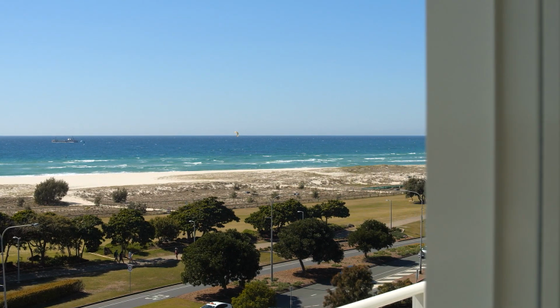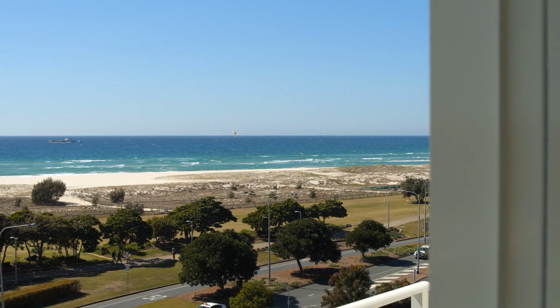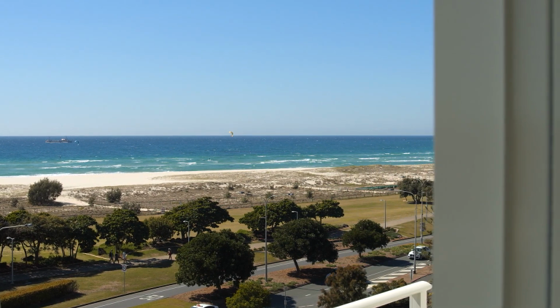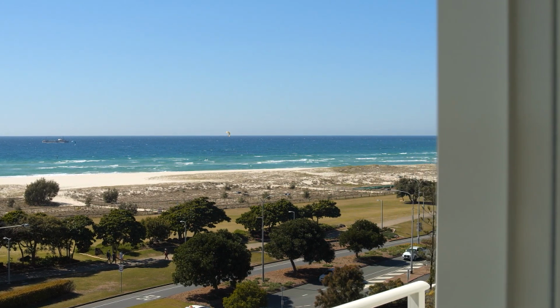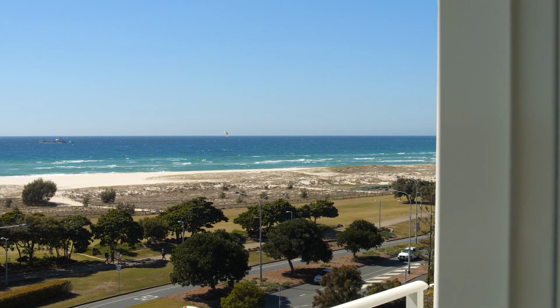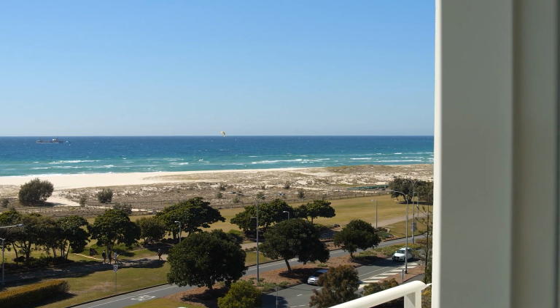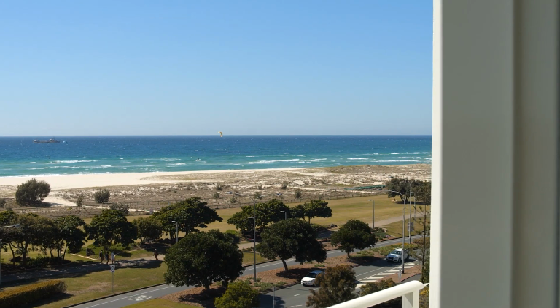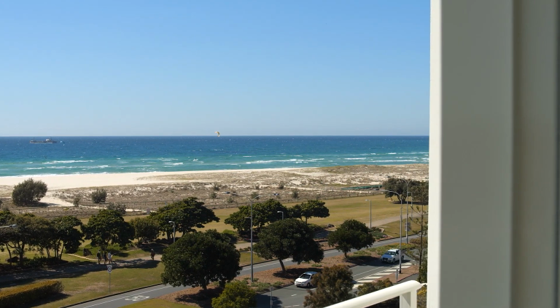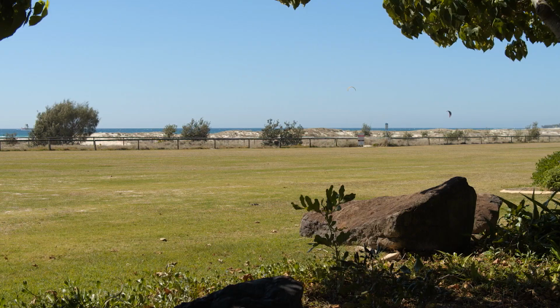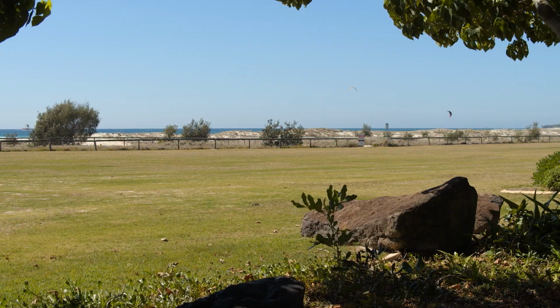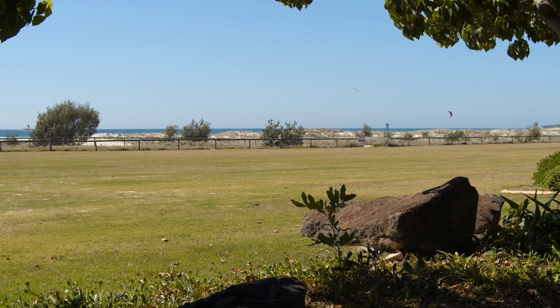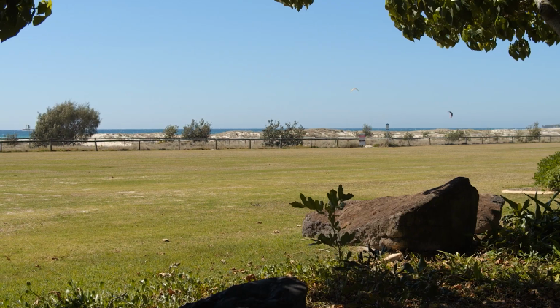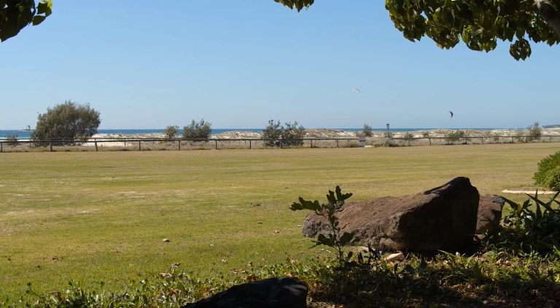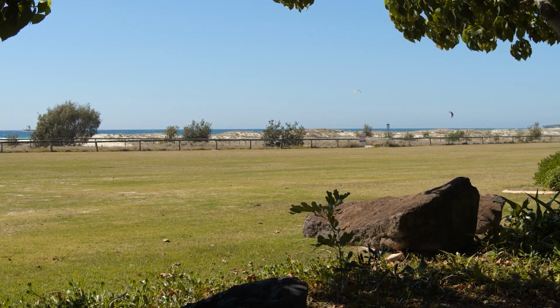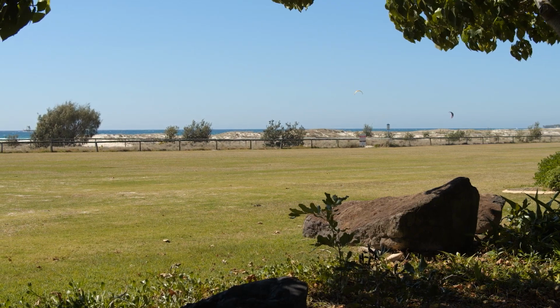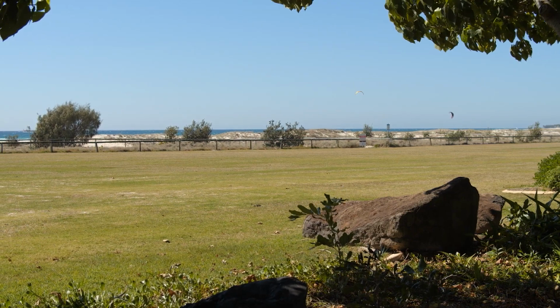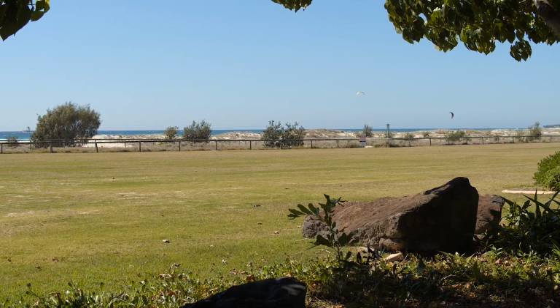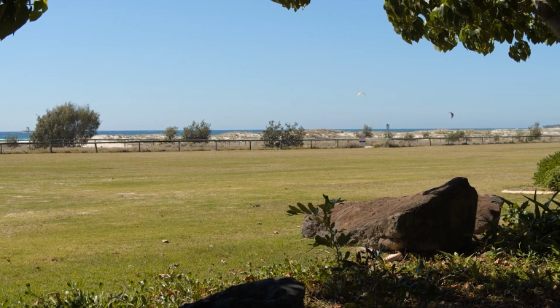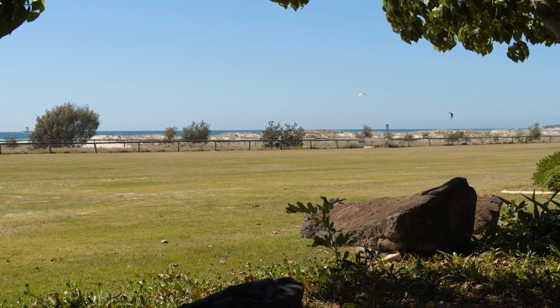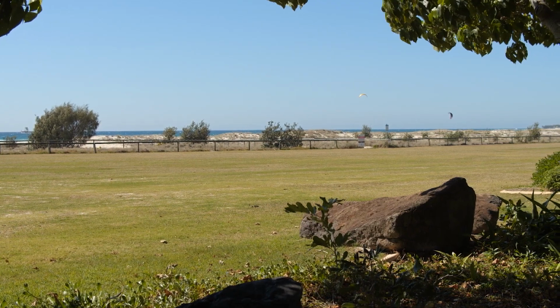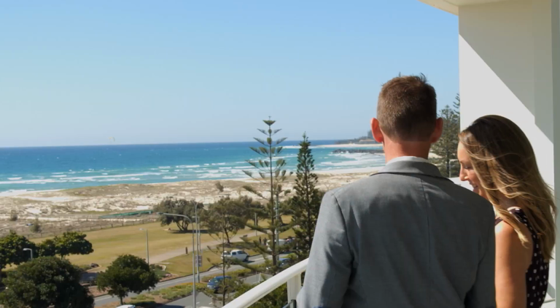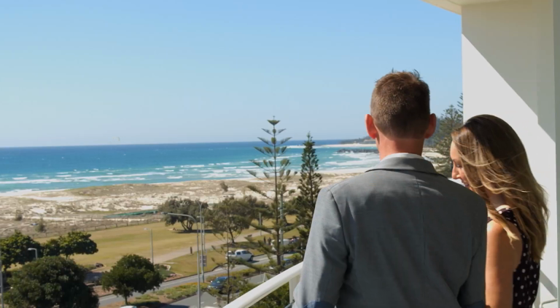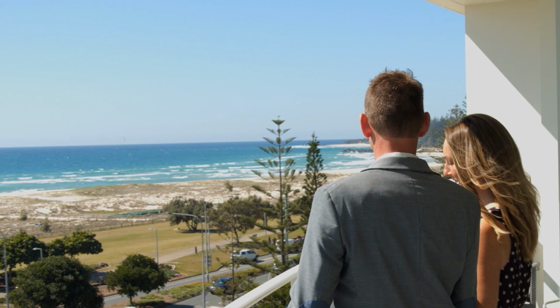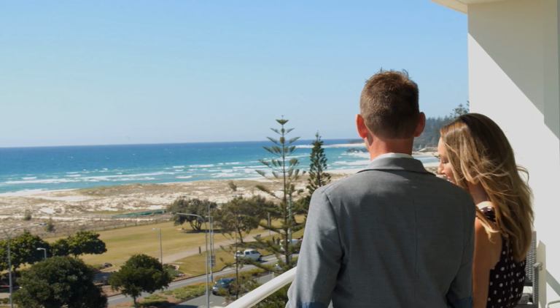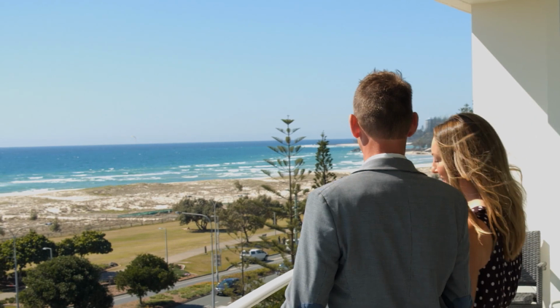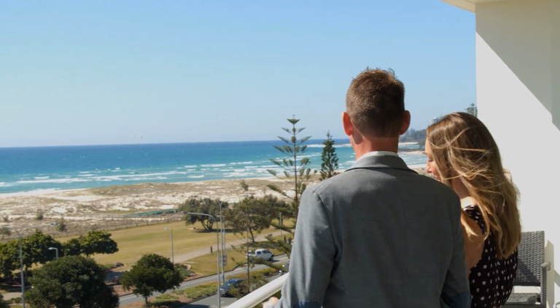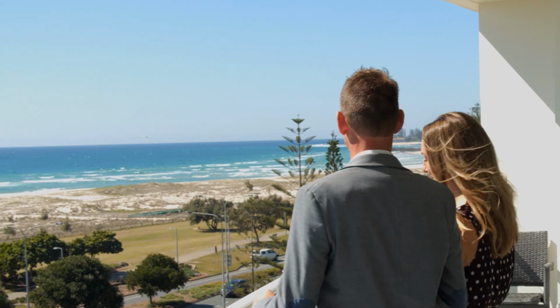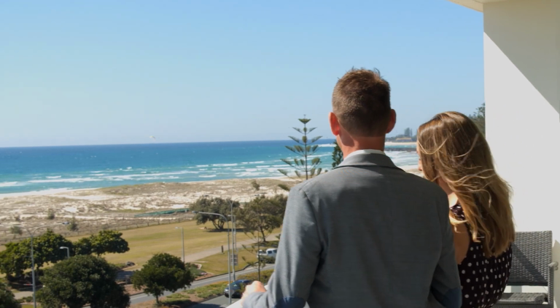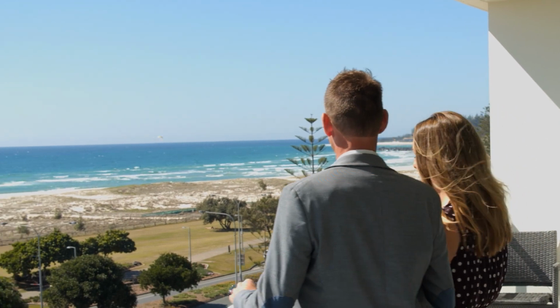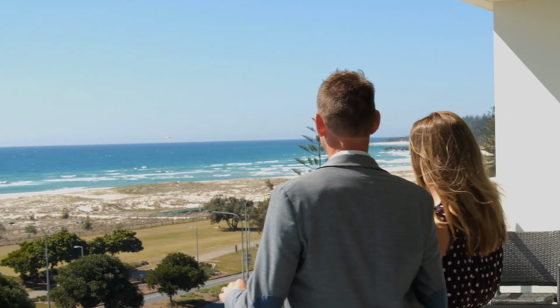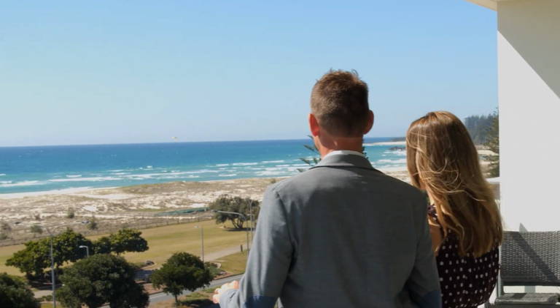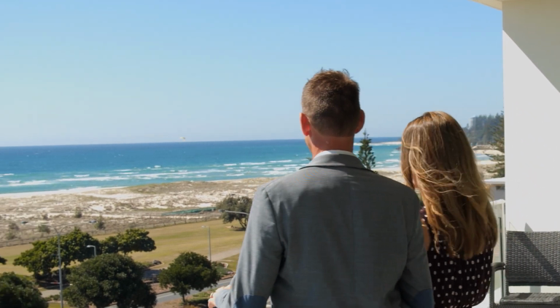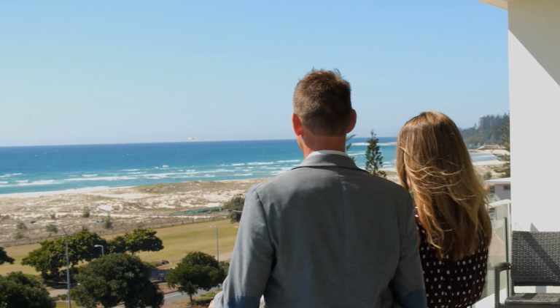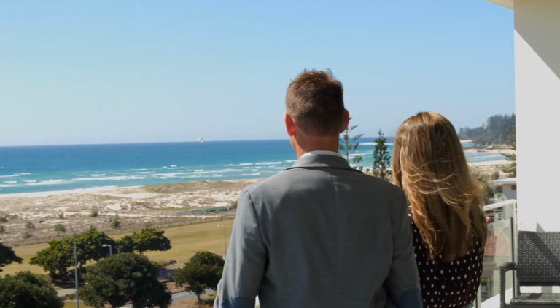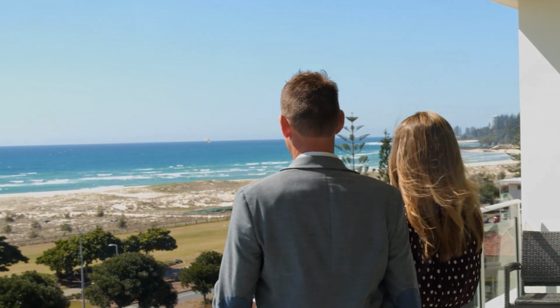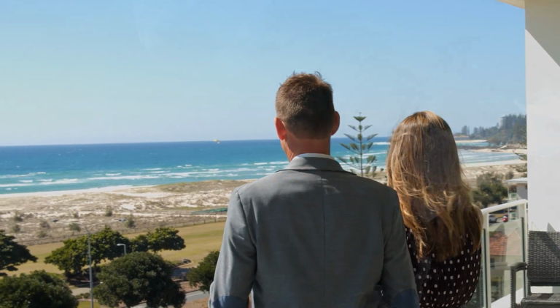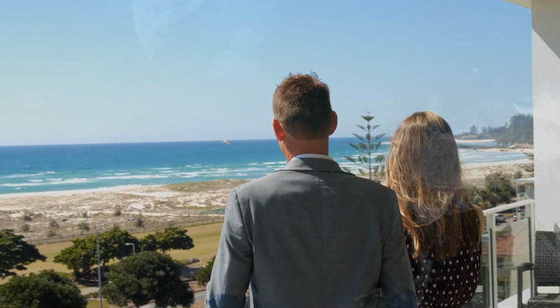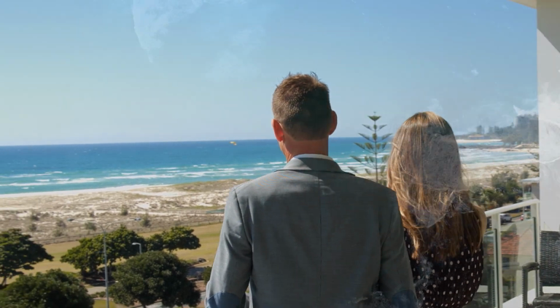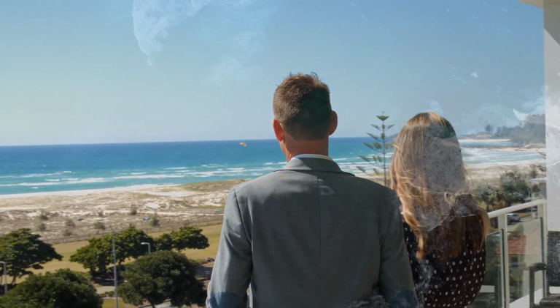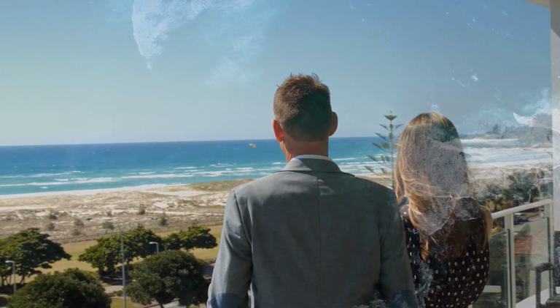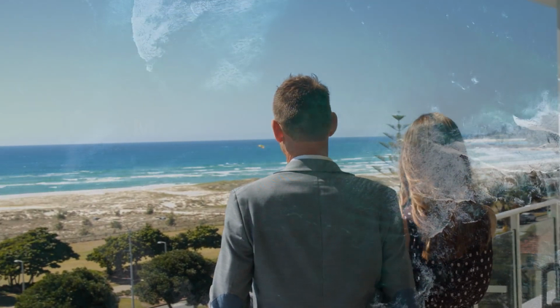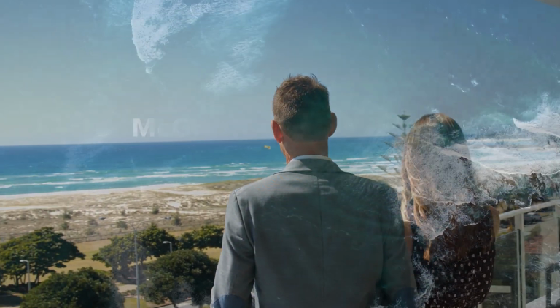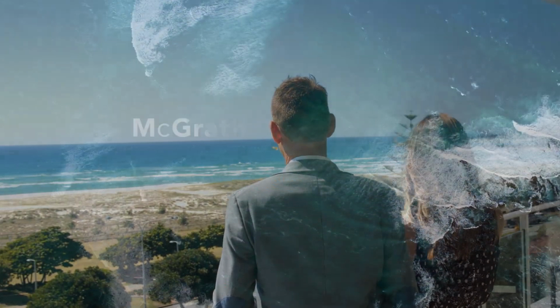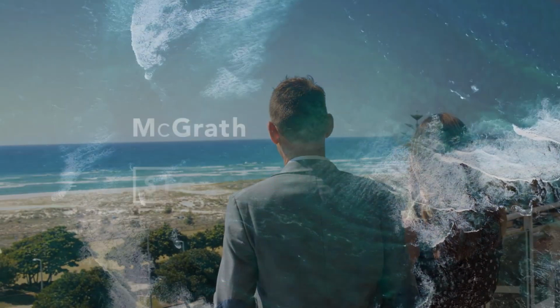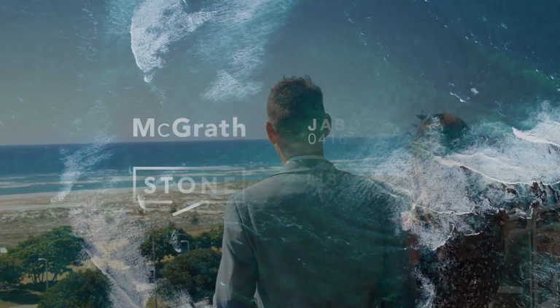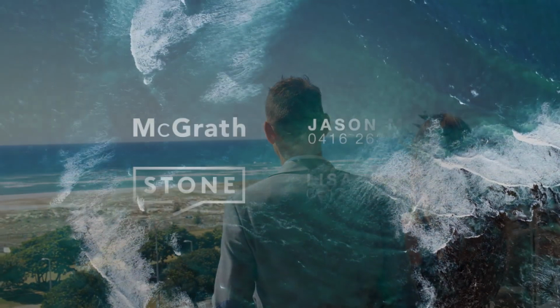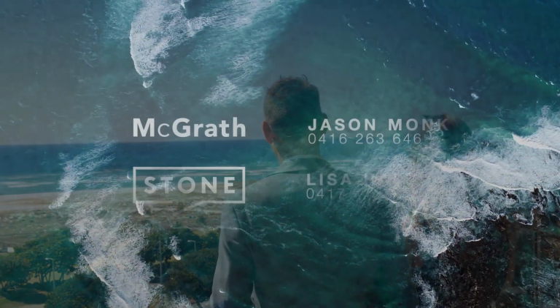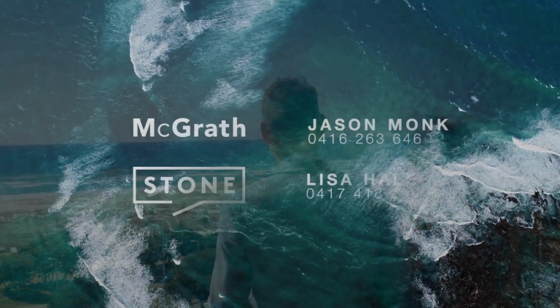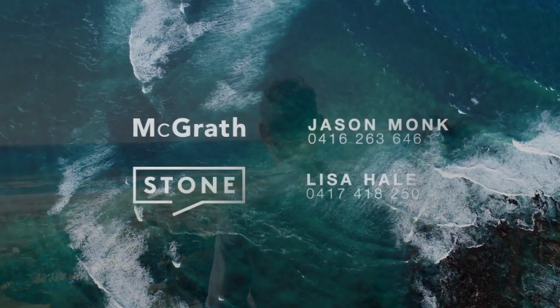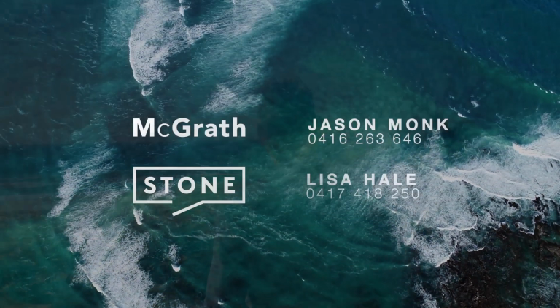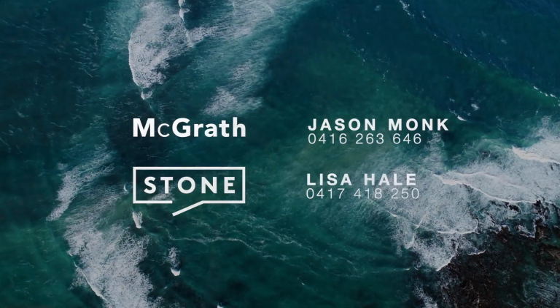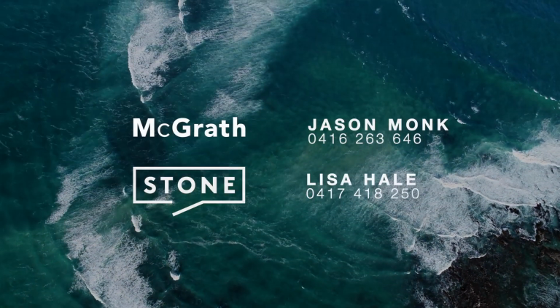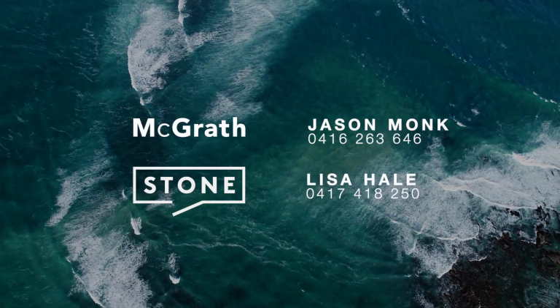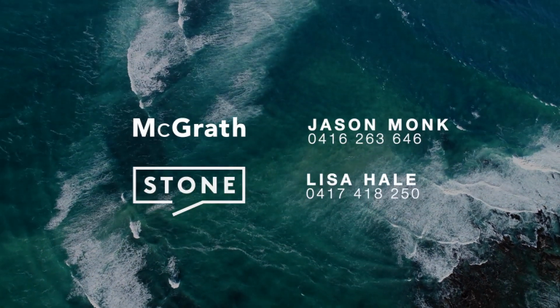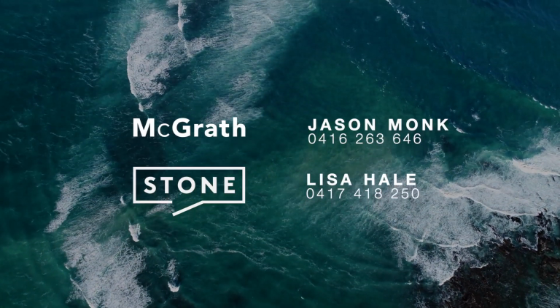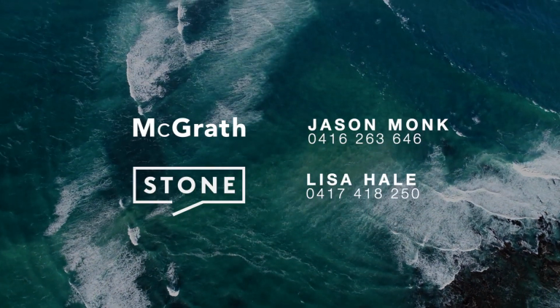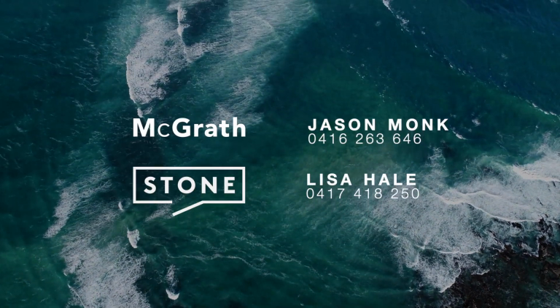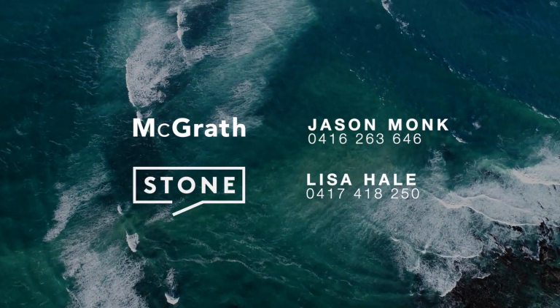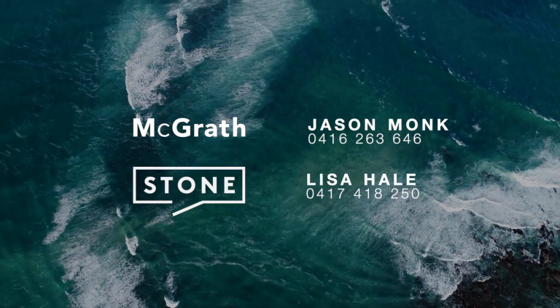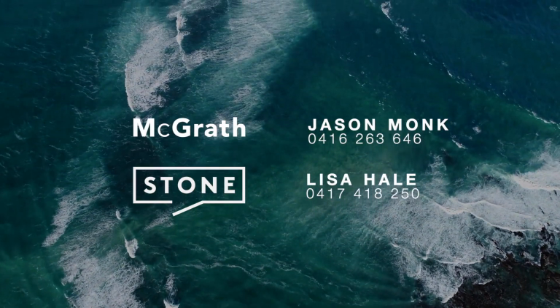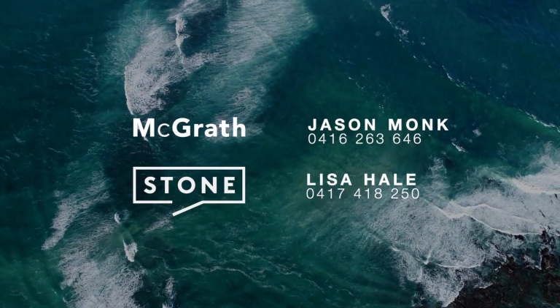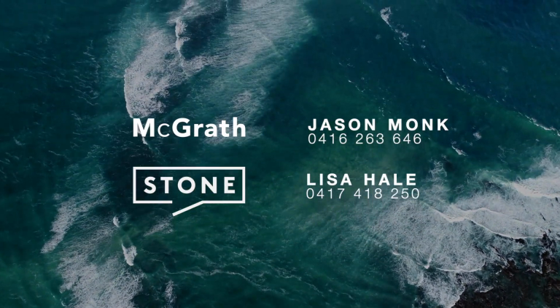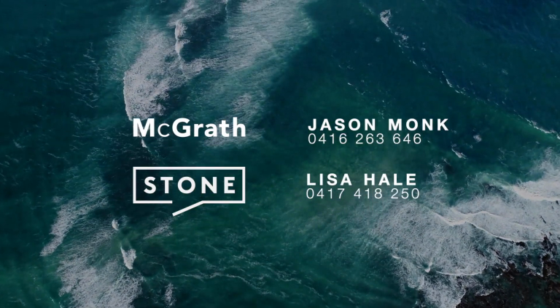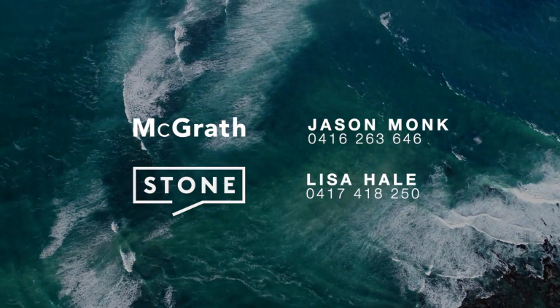For more information, please contact Jason Monk or Lisa Hale.